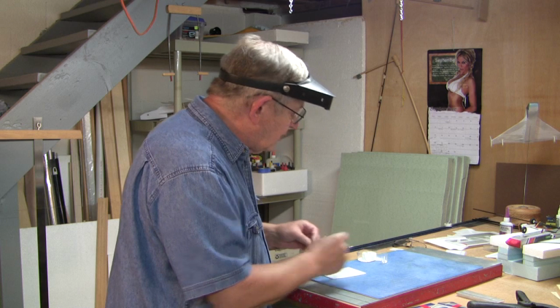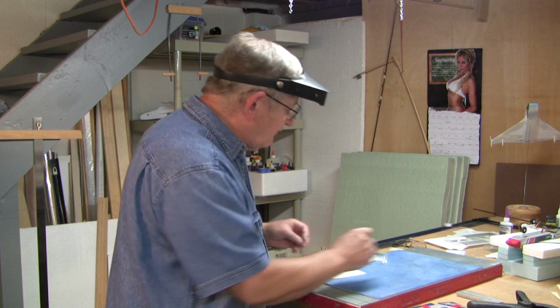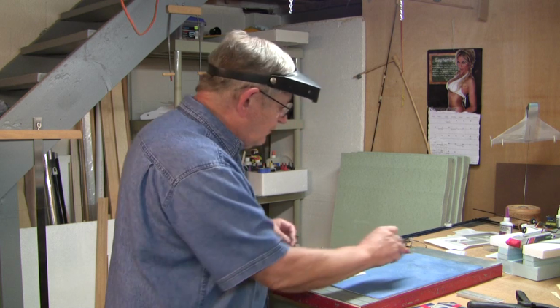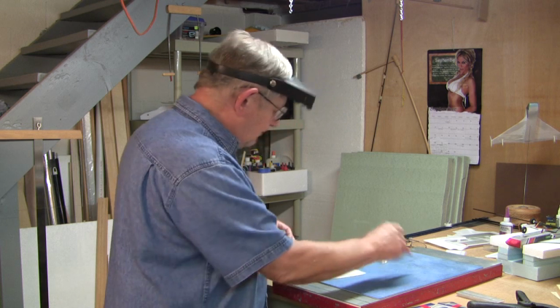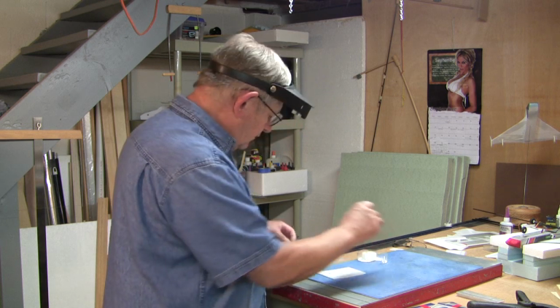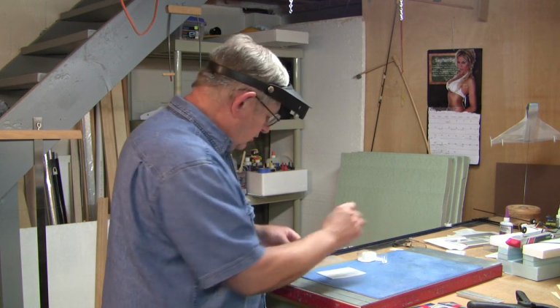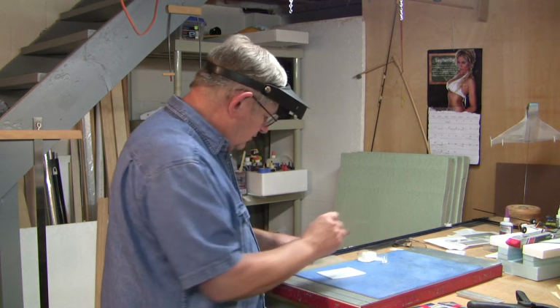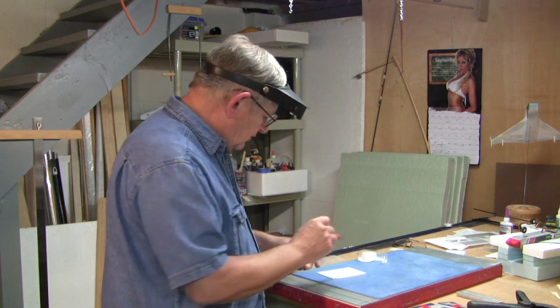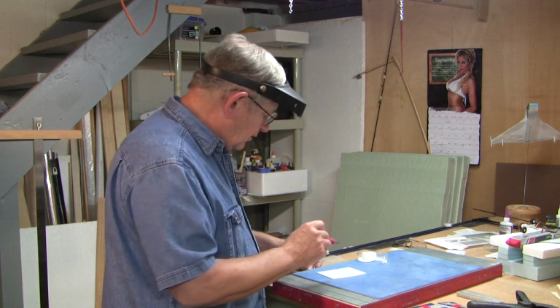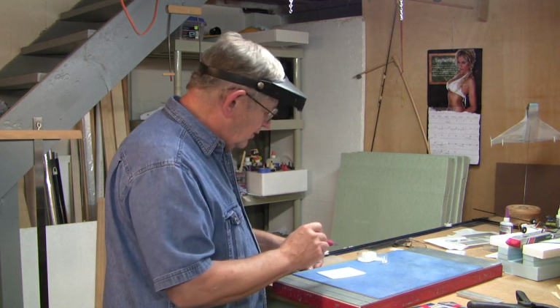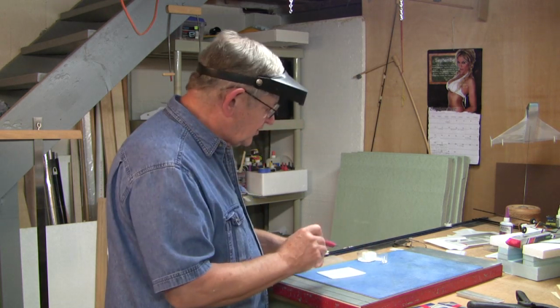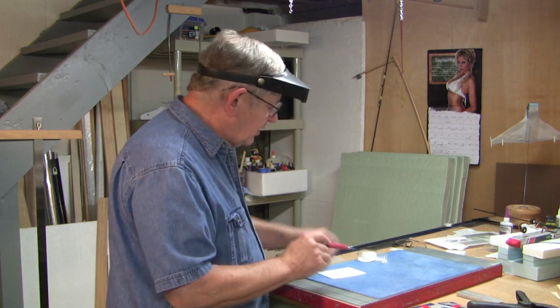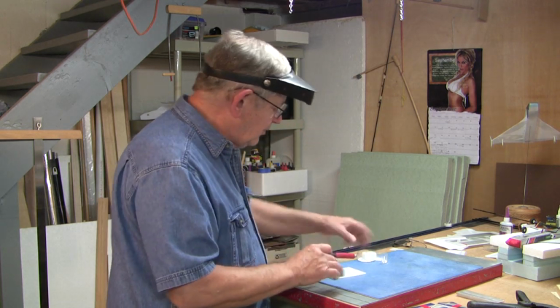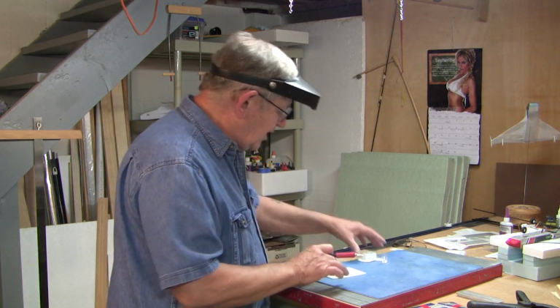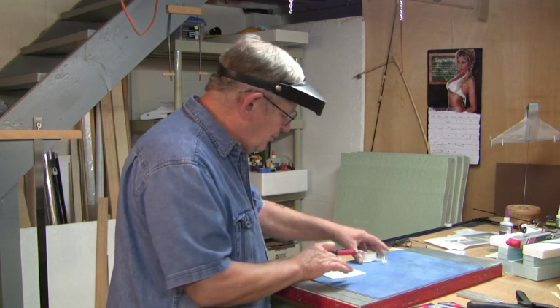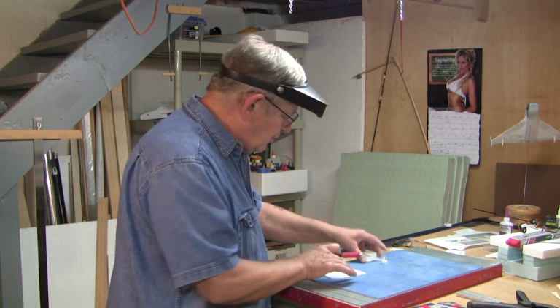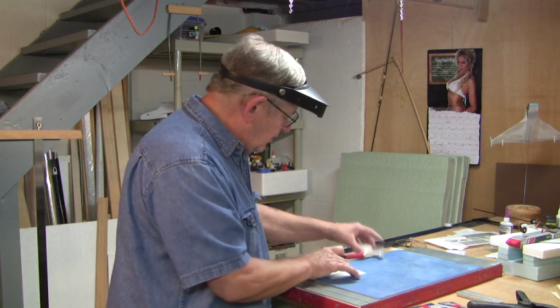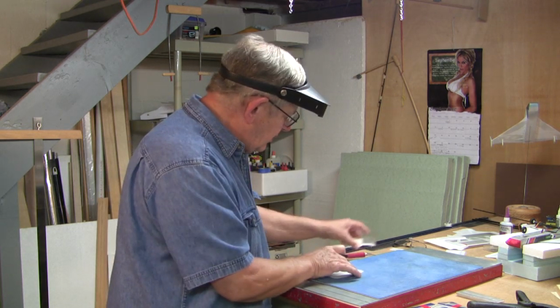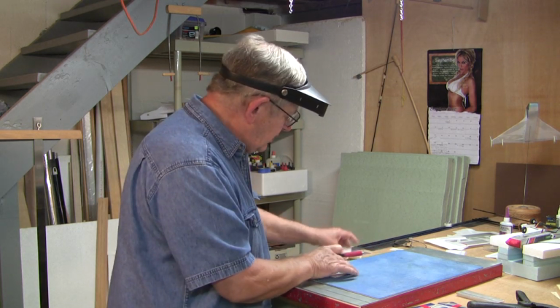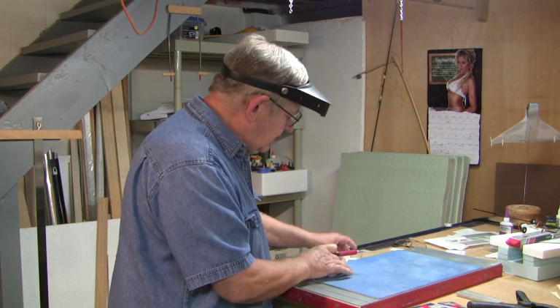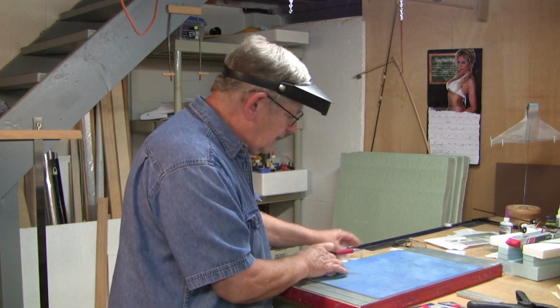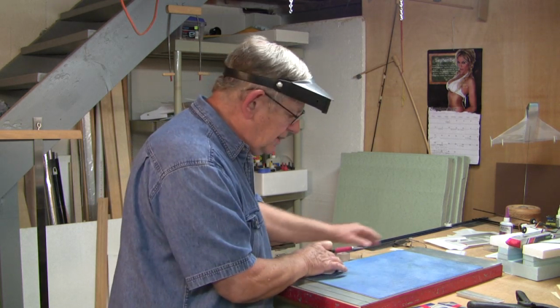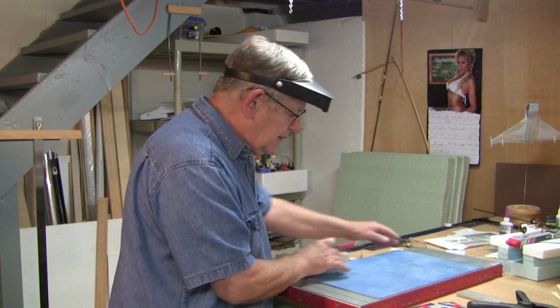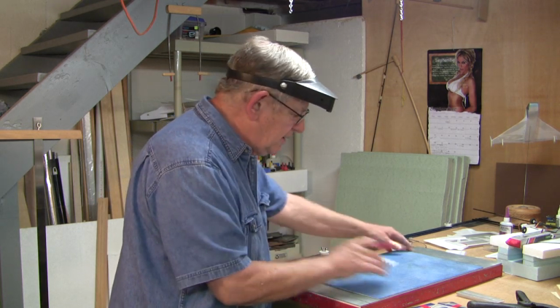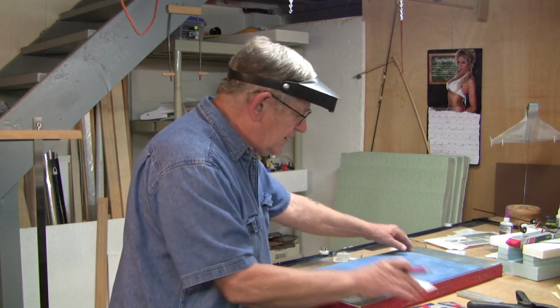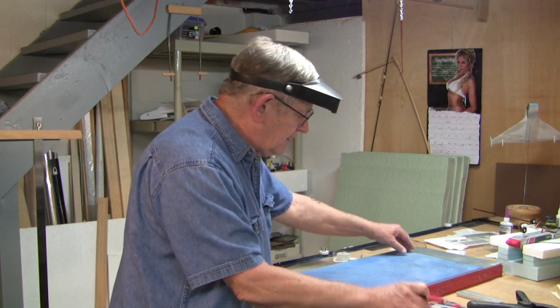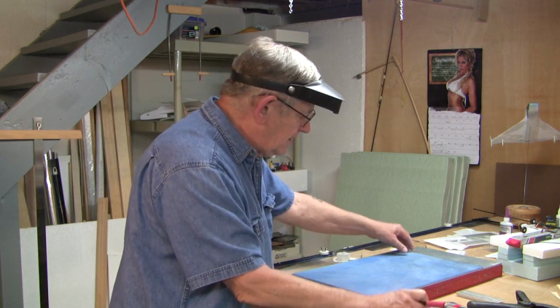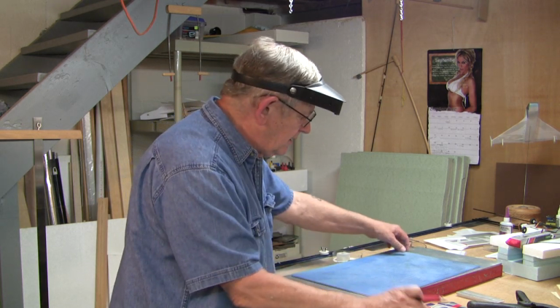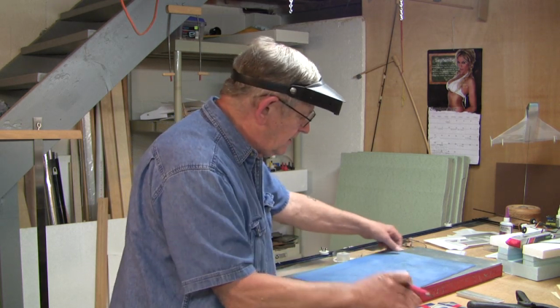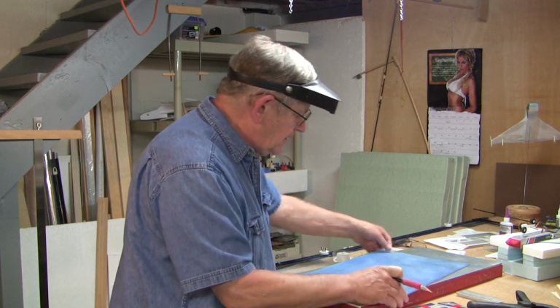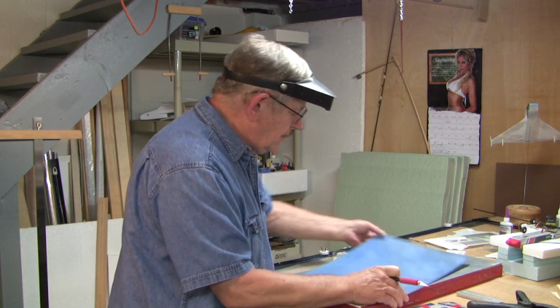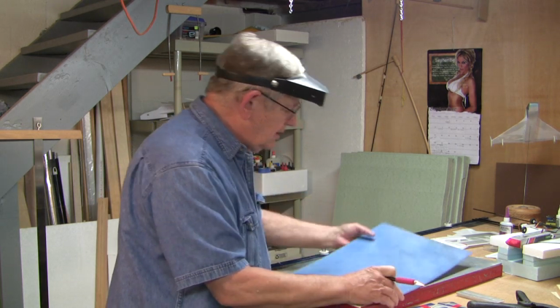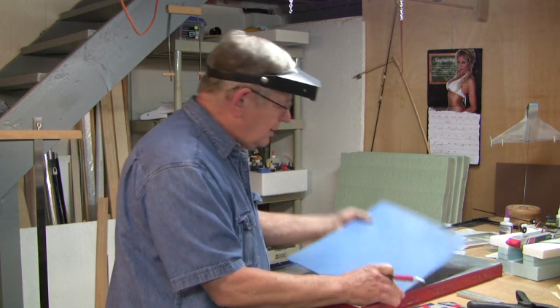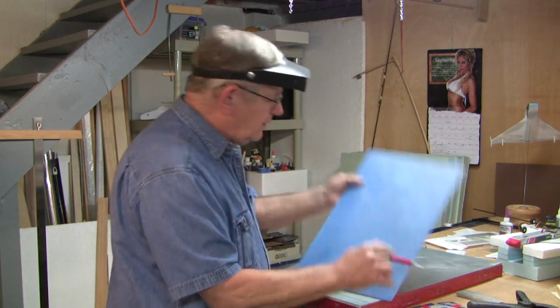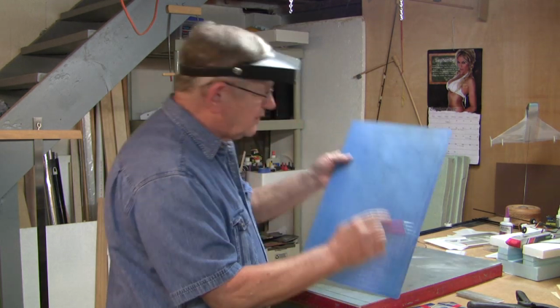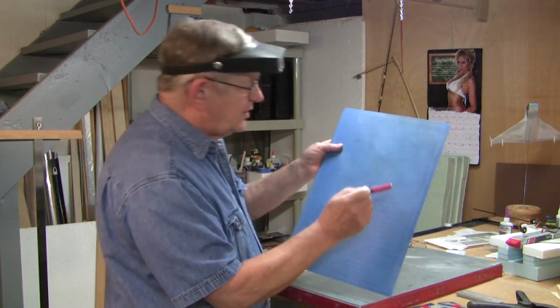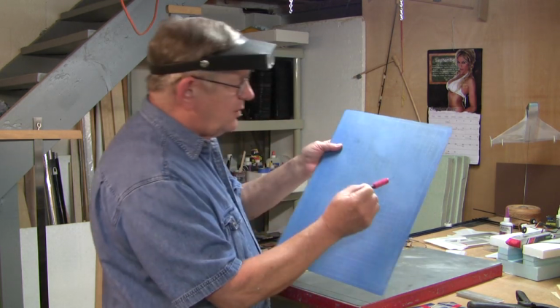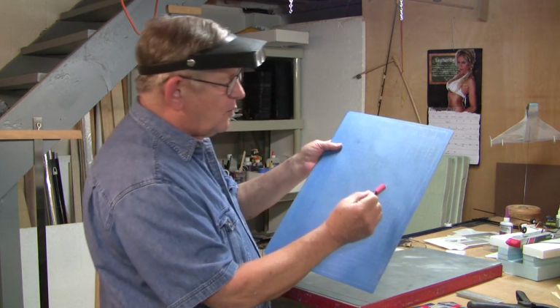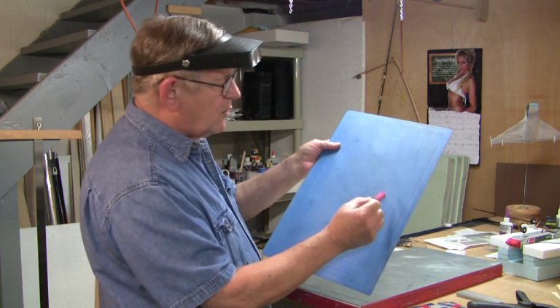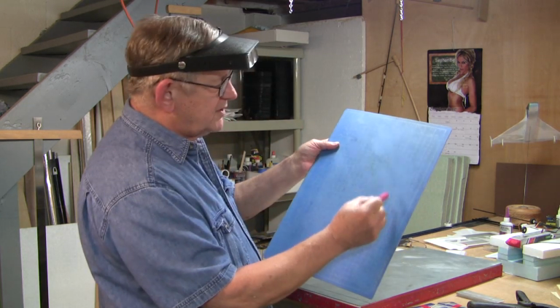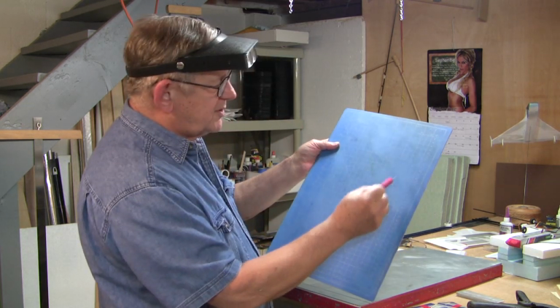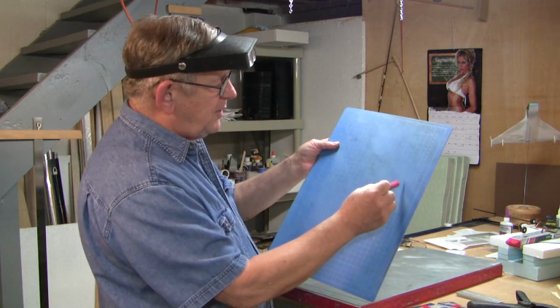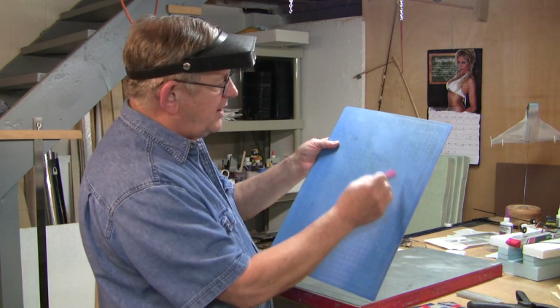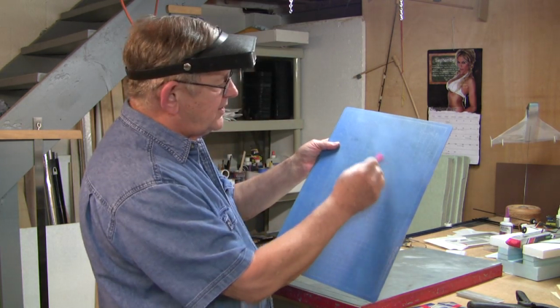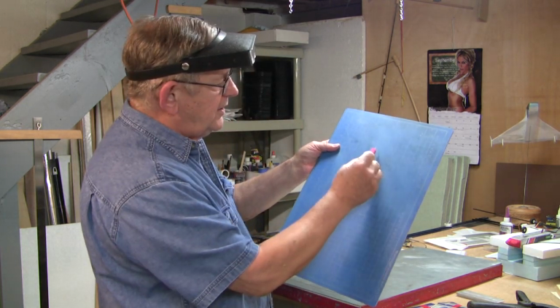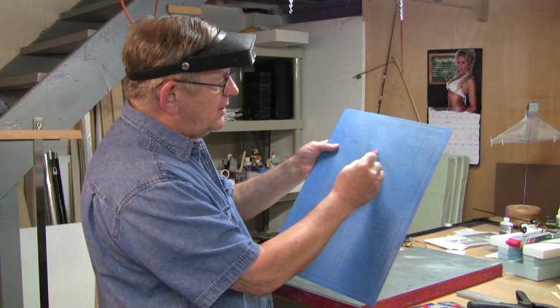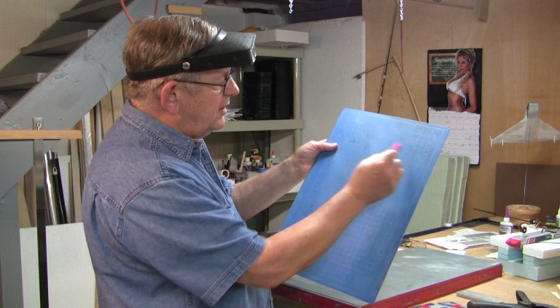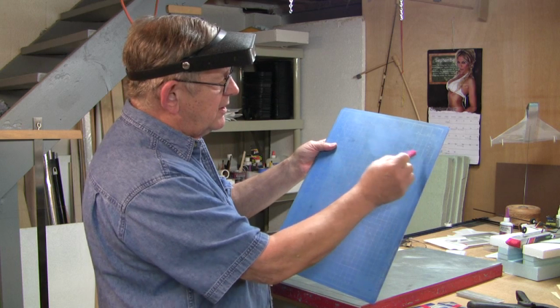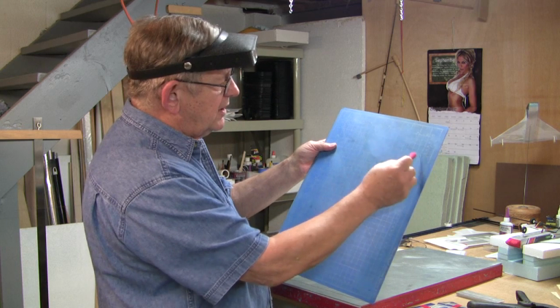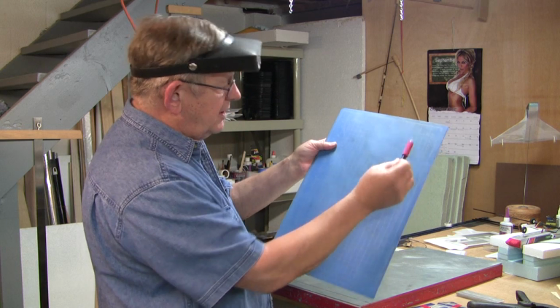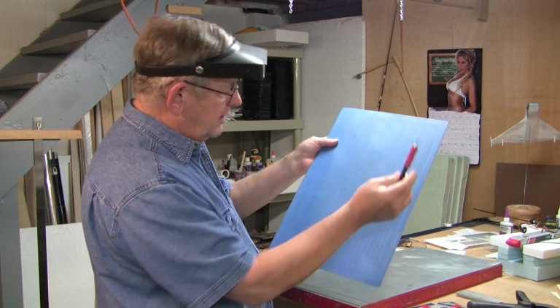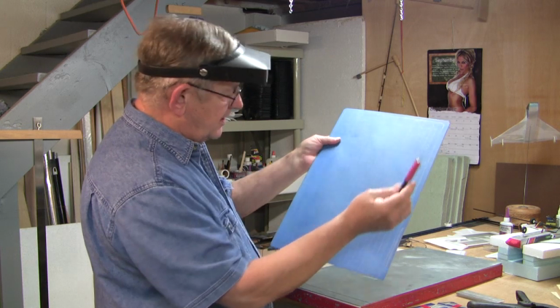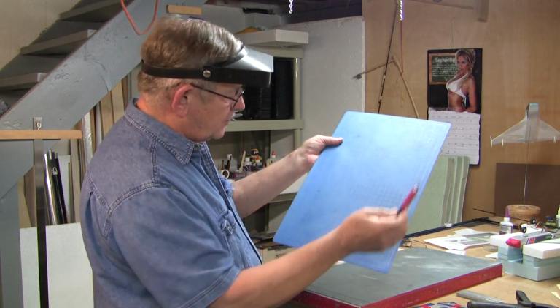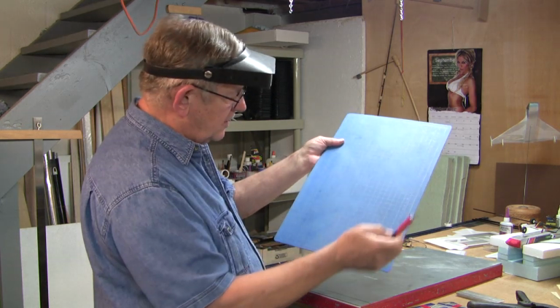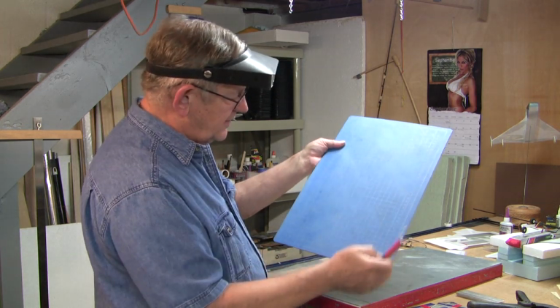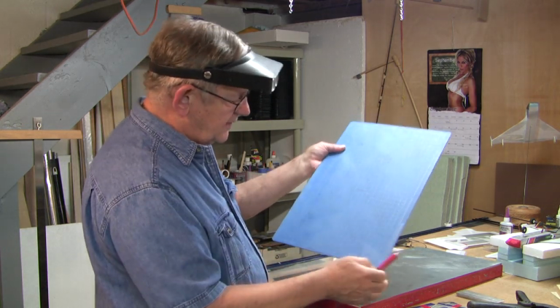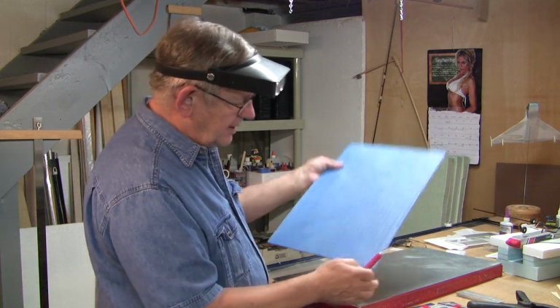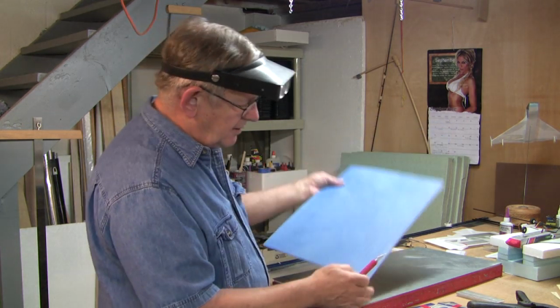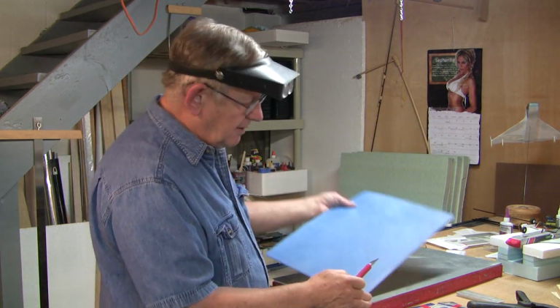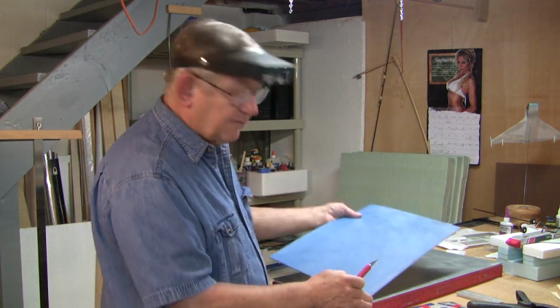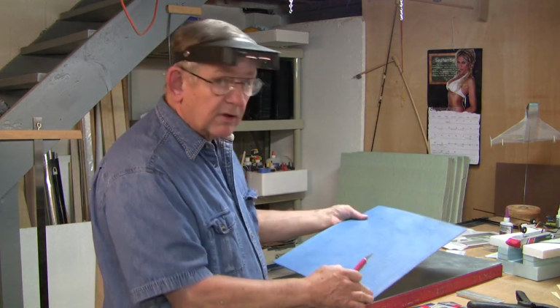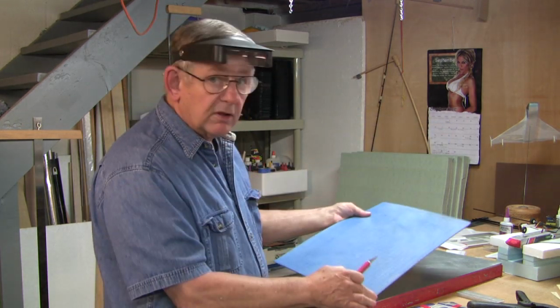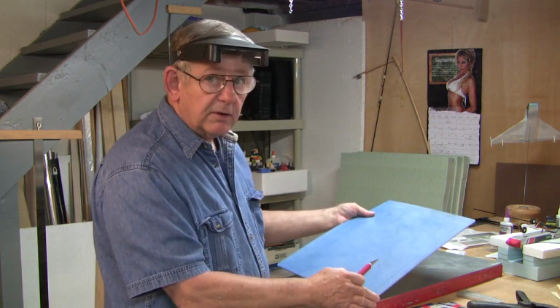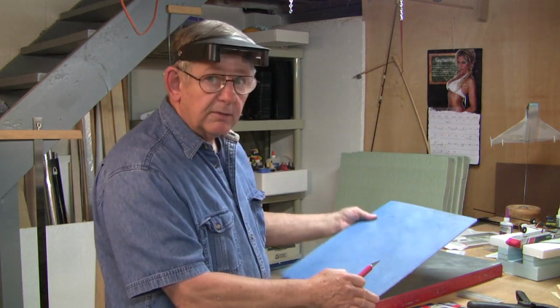If you look closely at my board, you'll see worn spots here, here, and here. That's where I sanded off the glue.